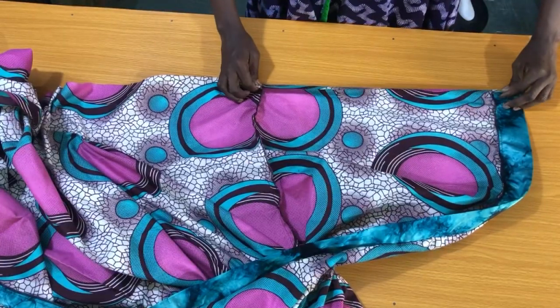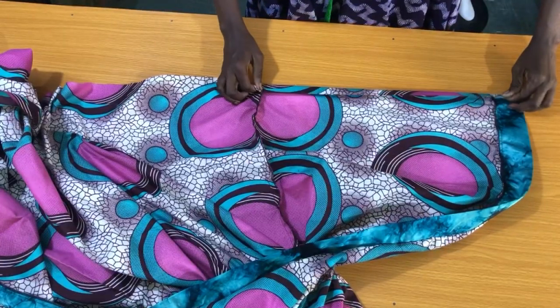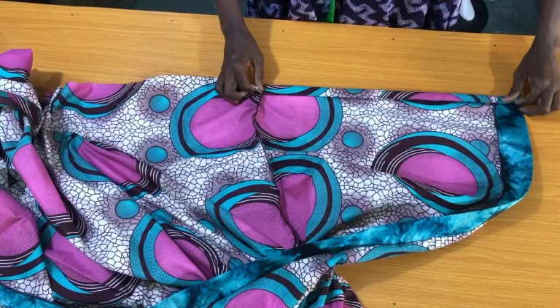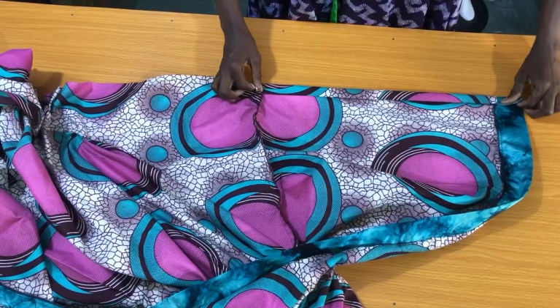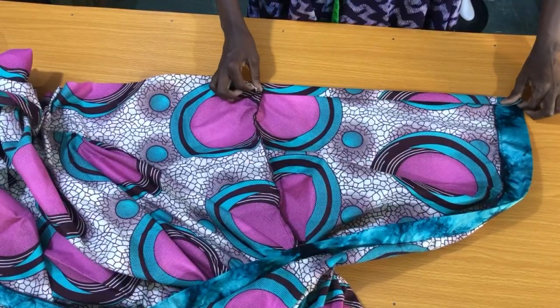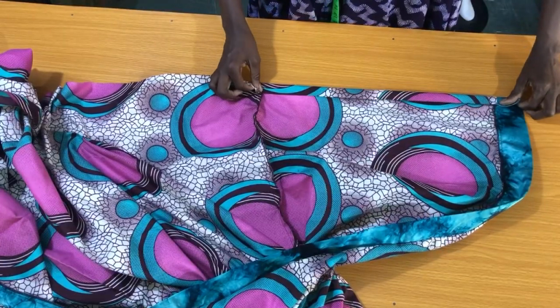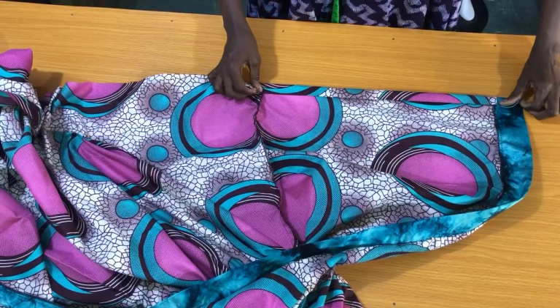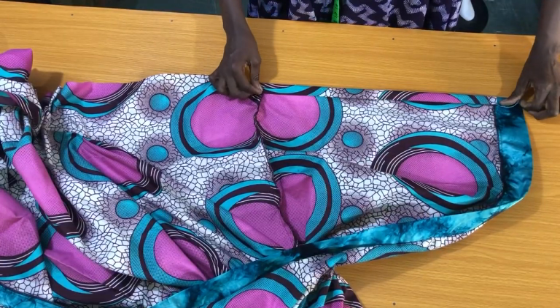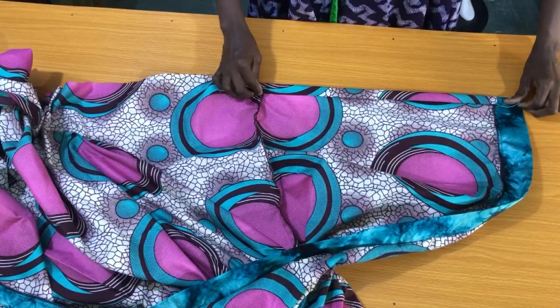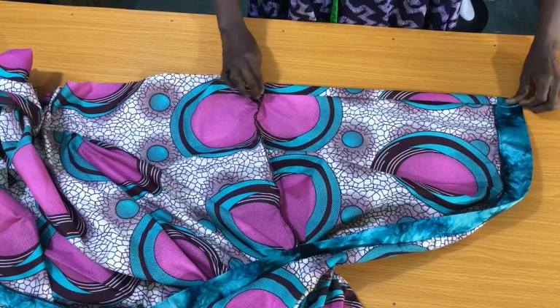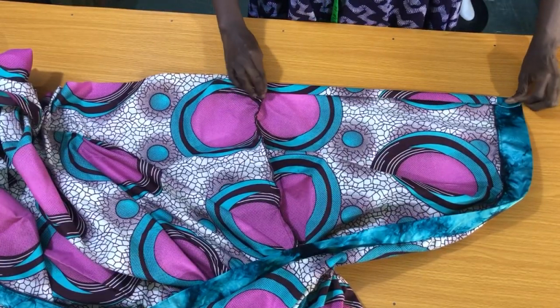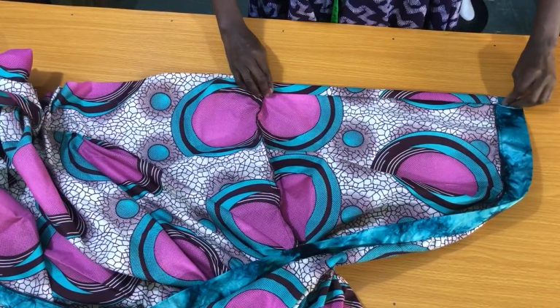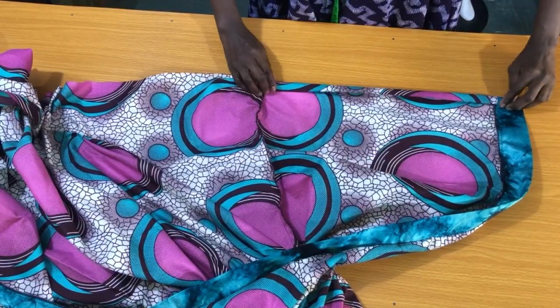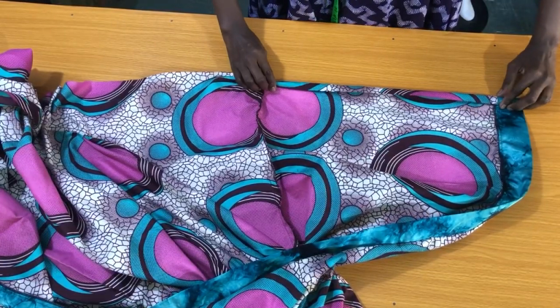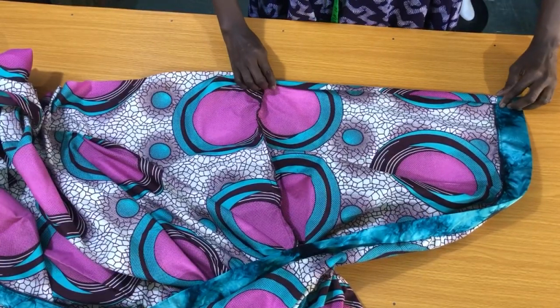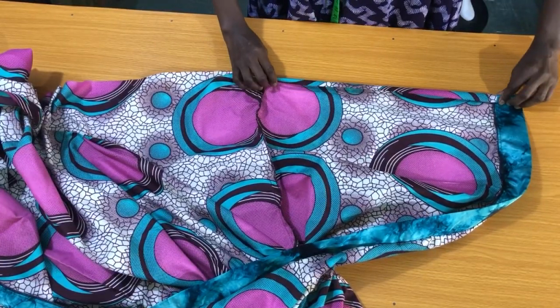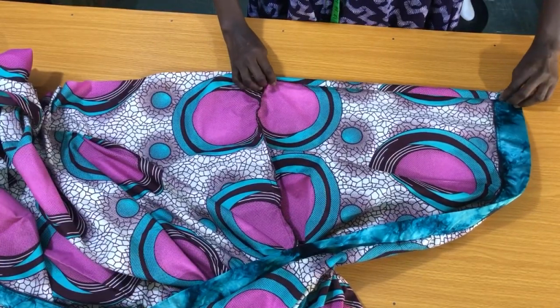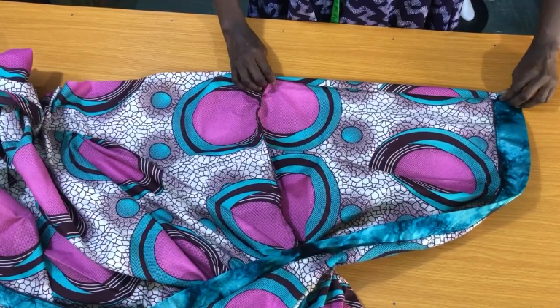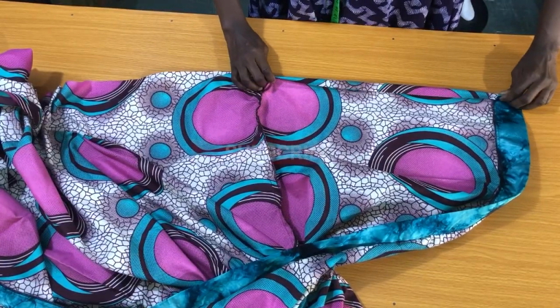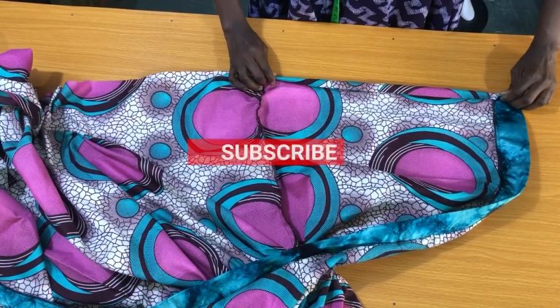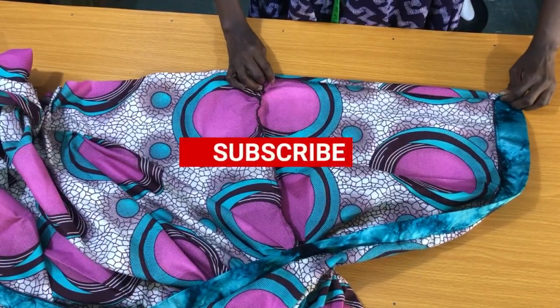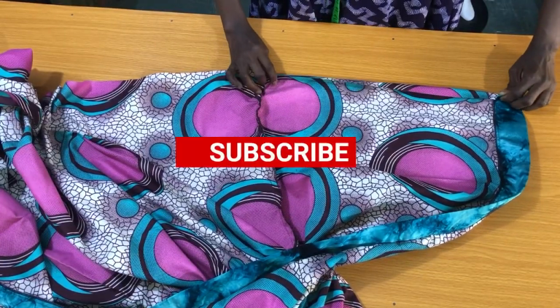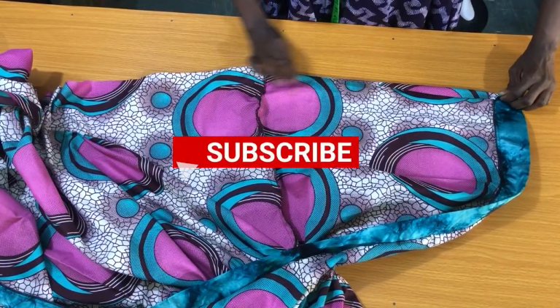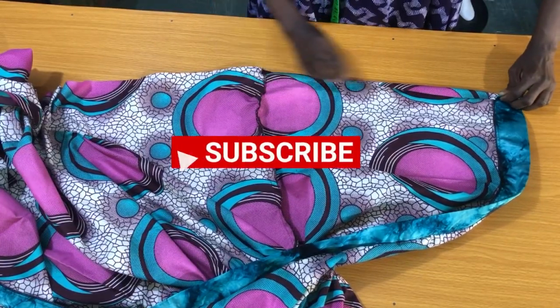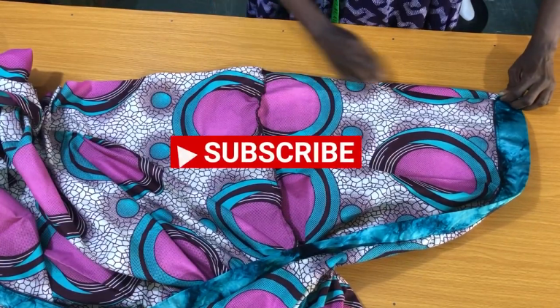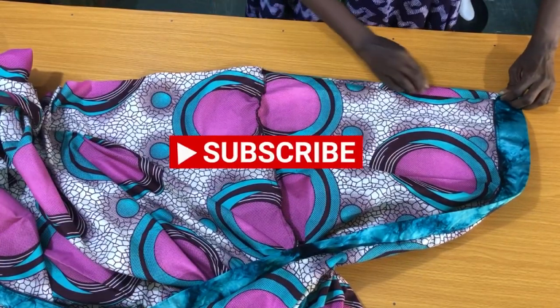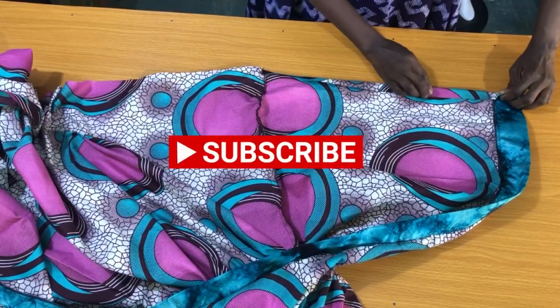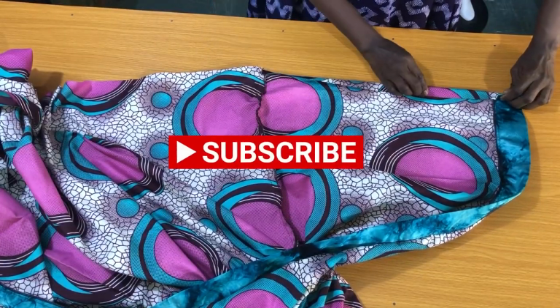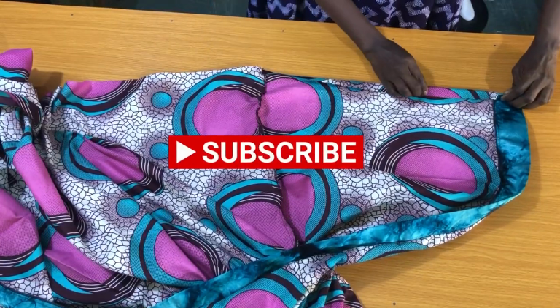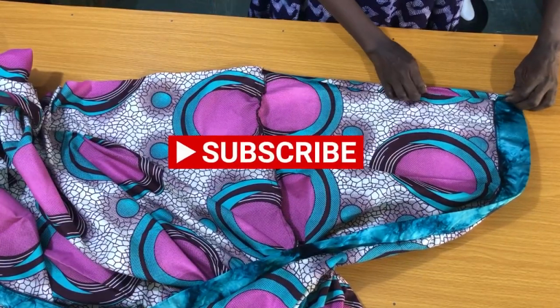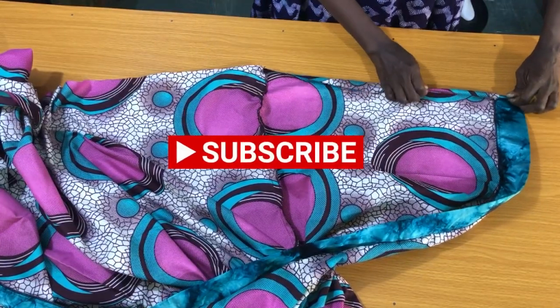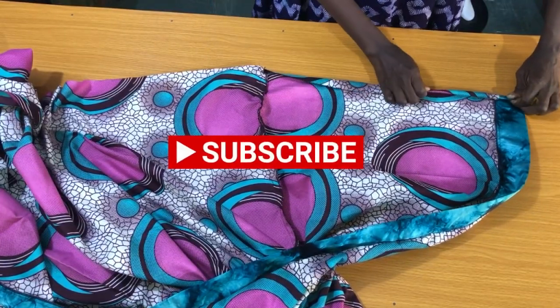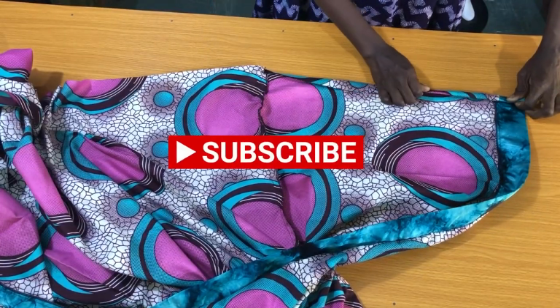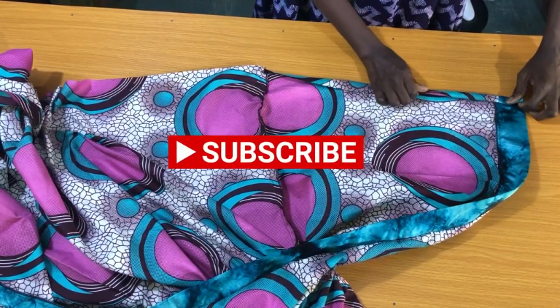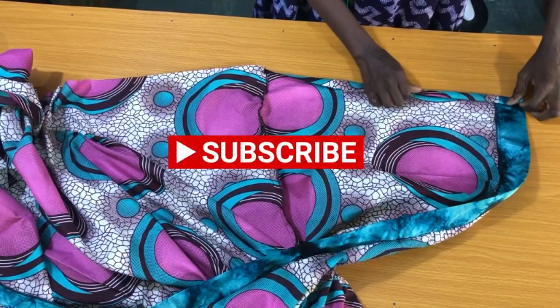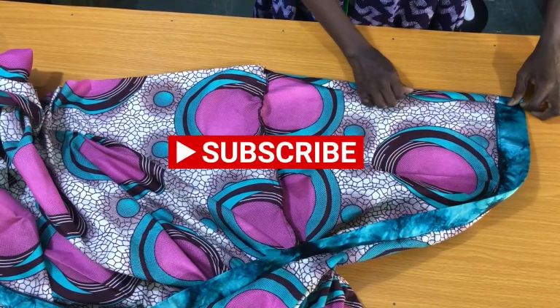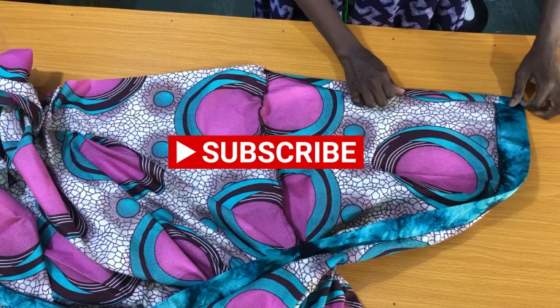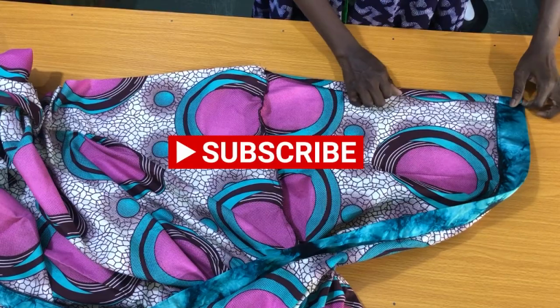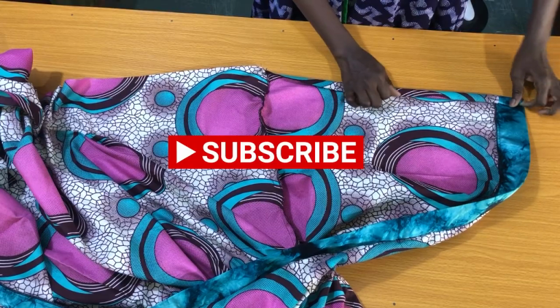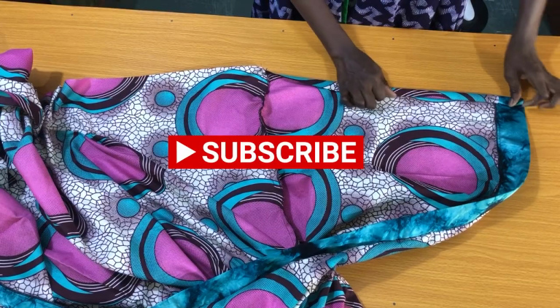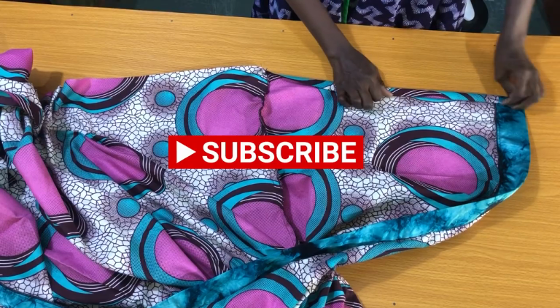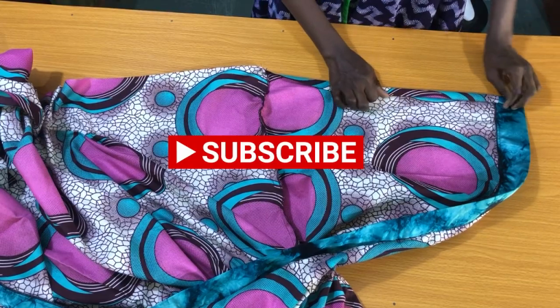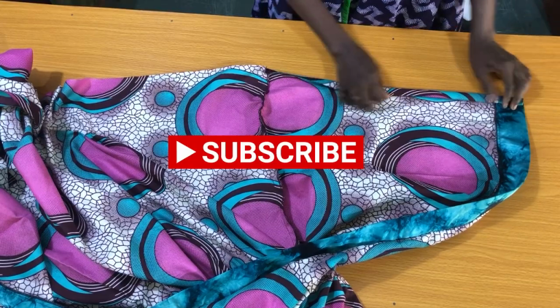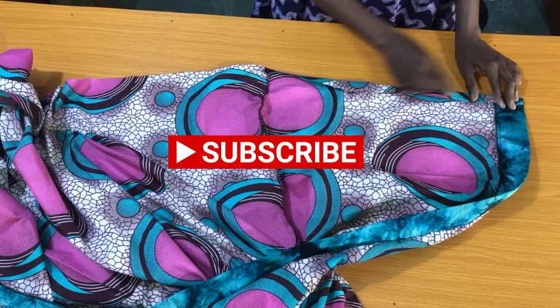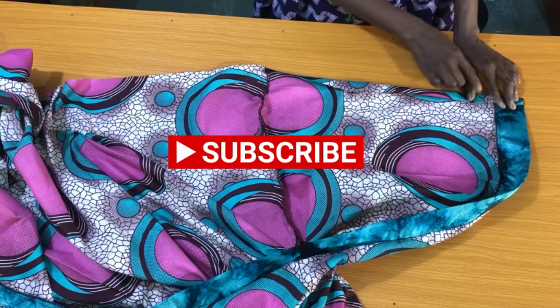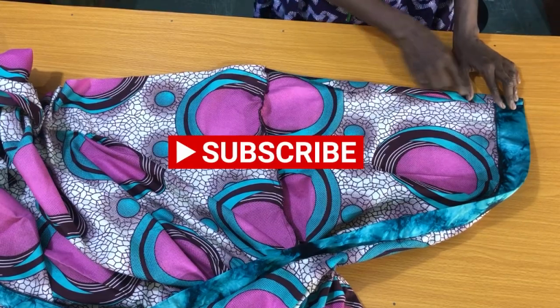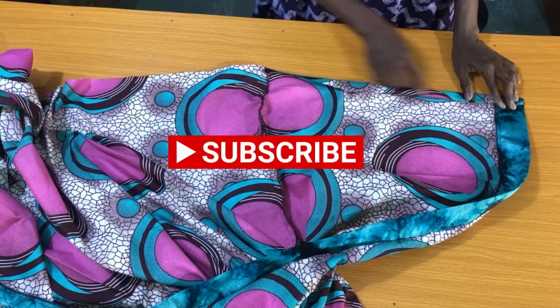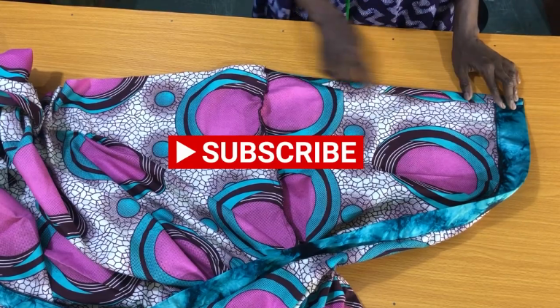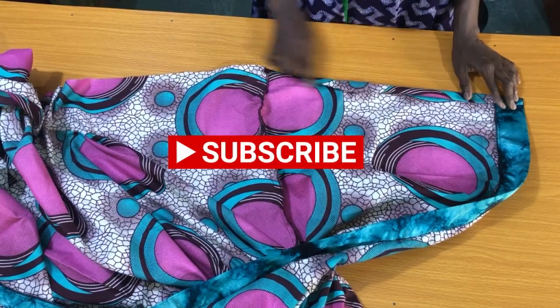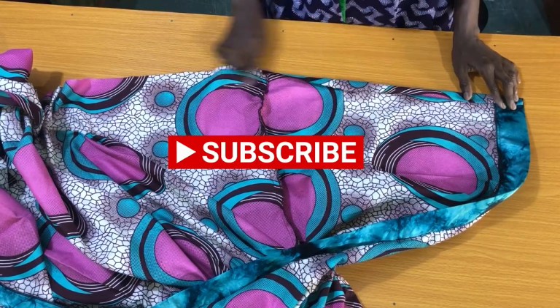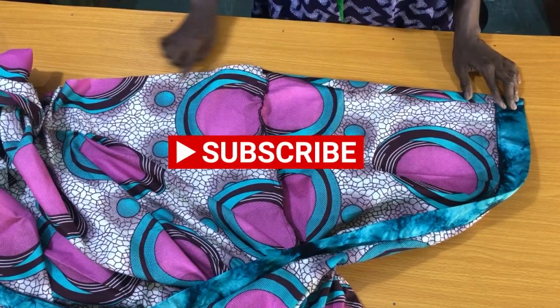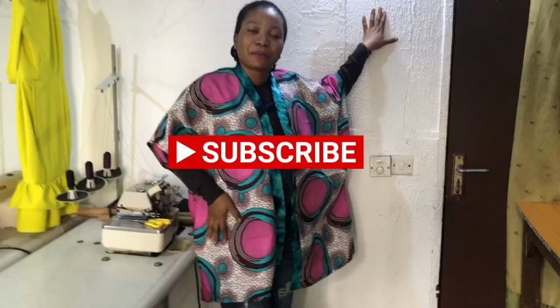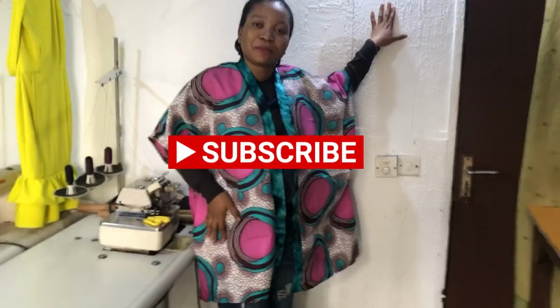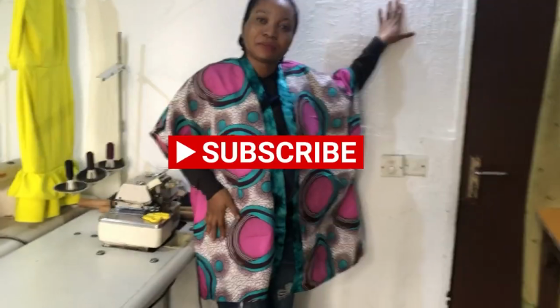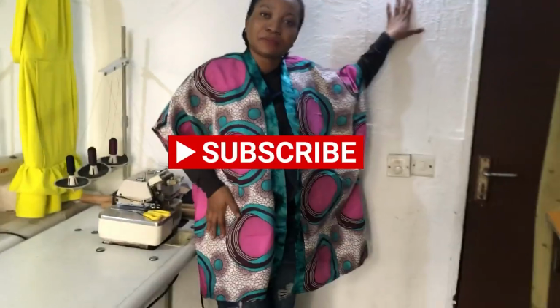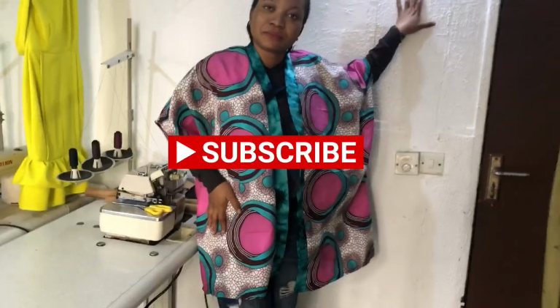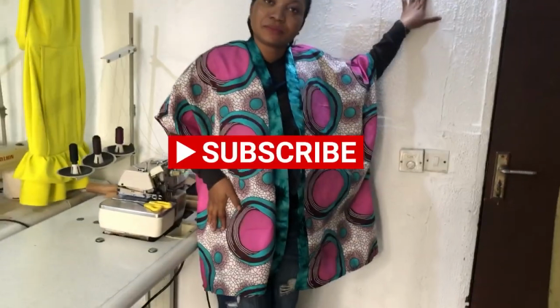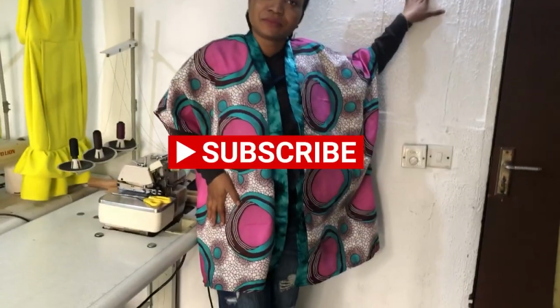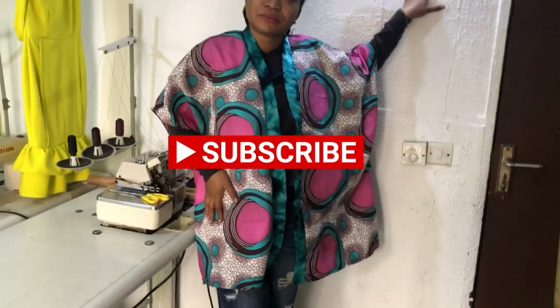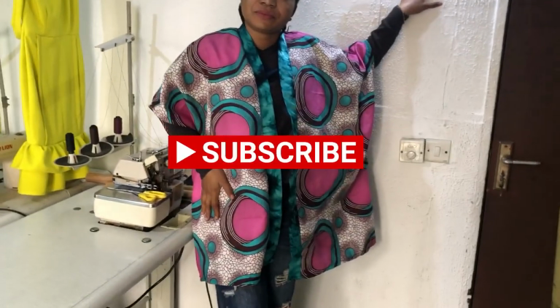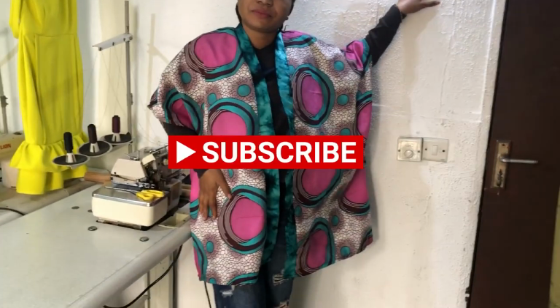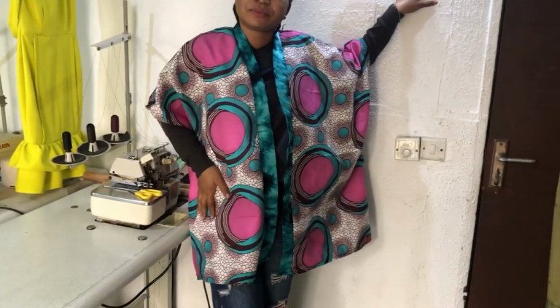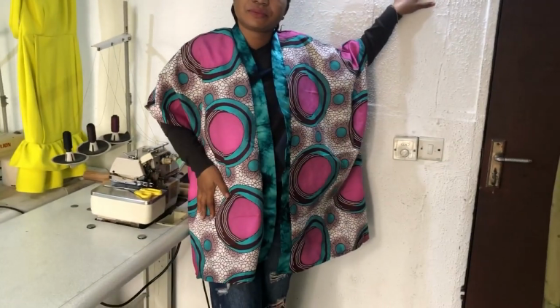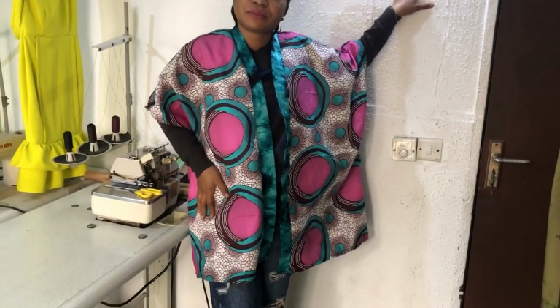Thanks for watching to the very end. If you haven't subscribed, please do so we can grow this family together. Thank you.